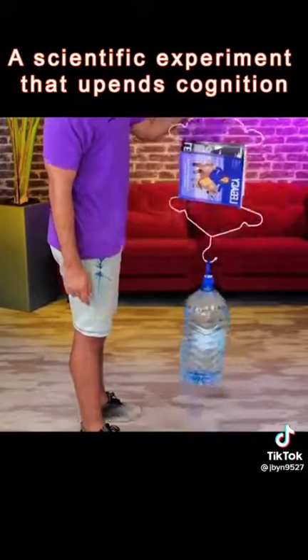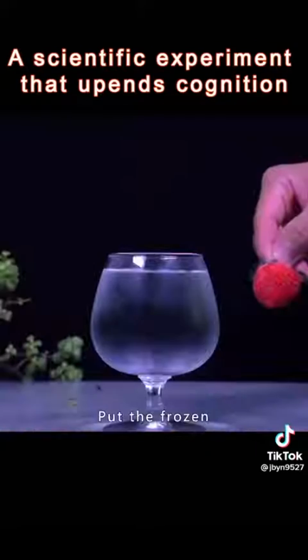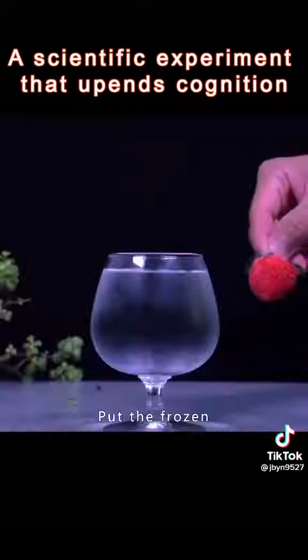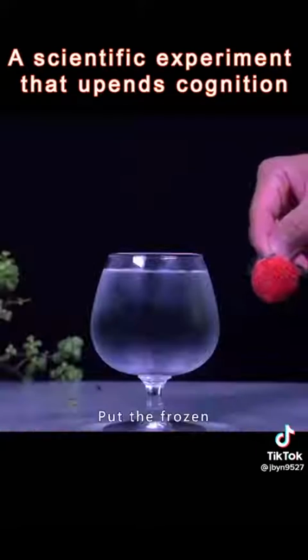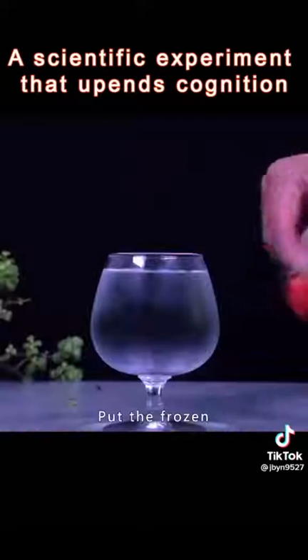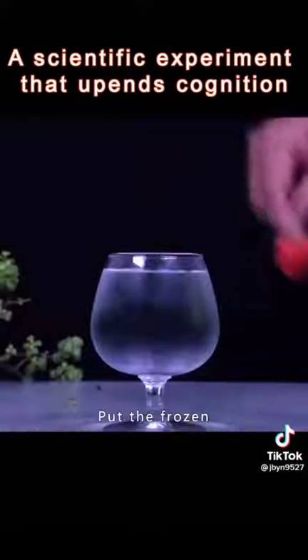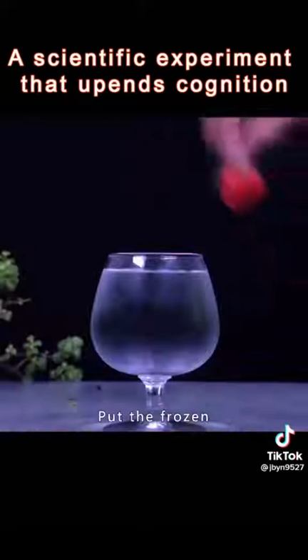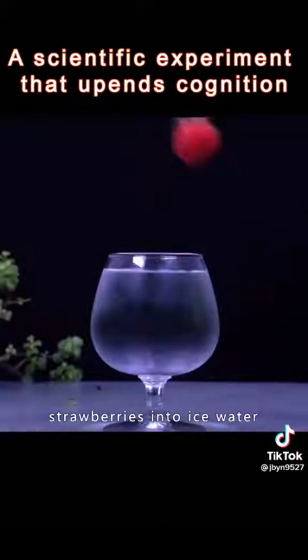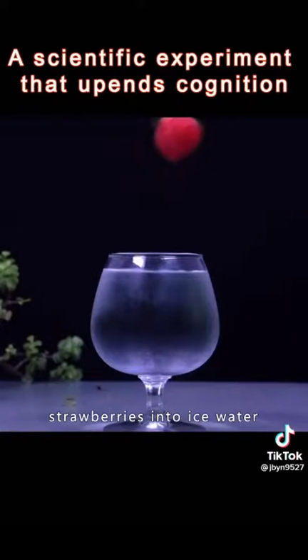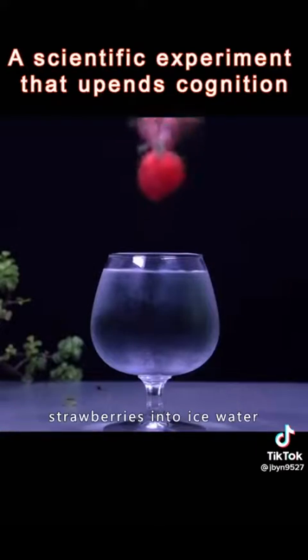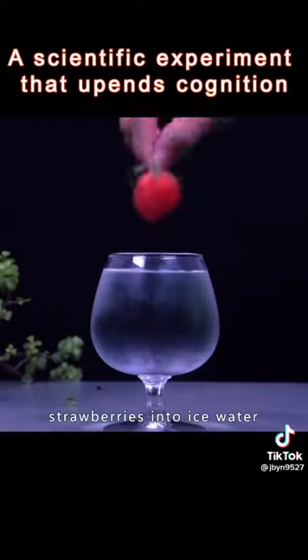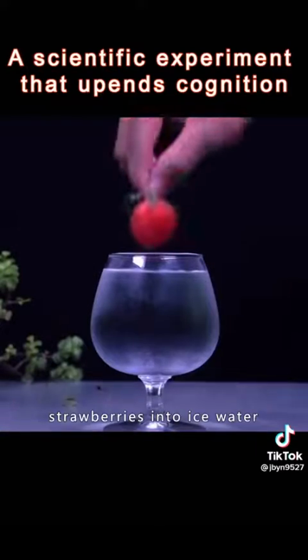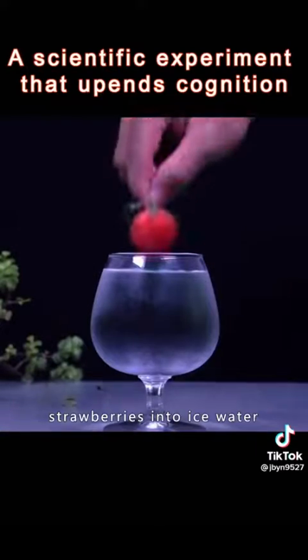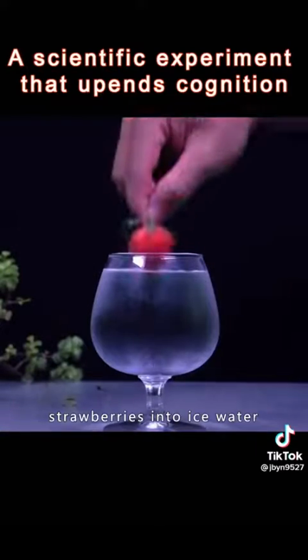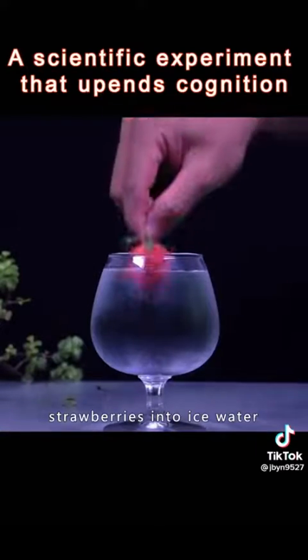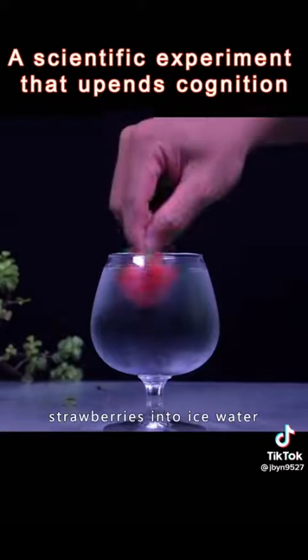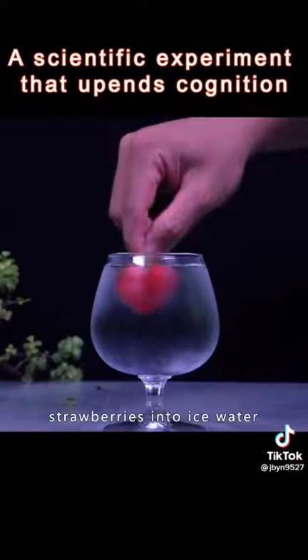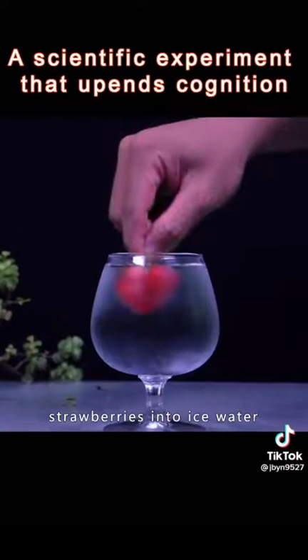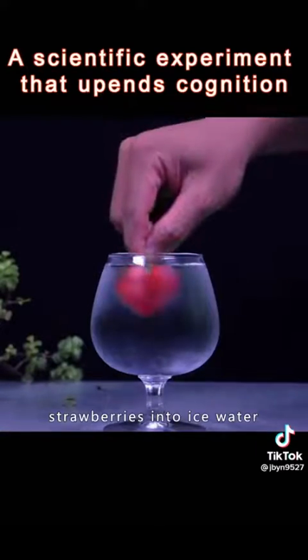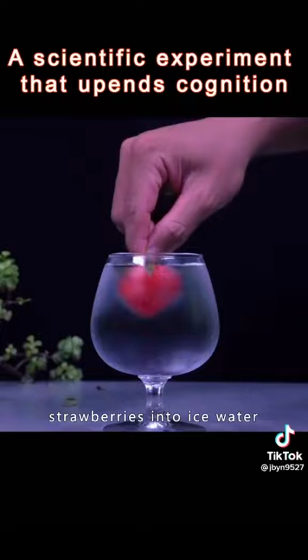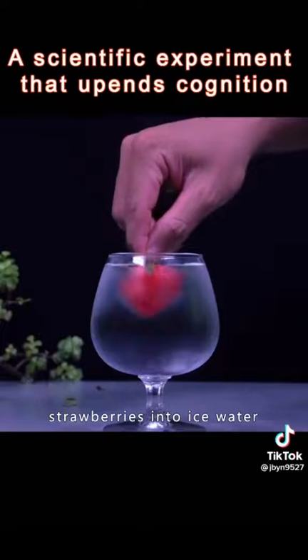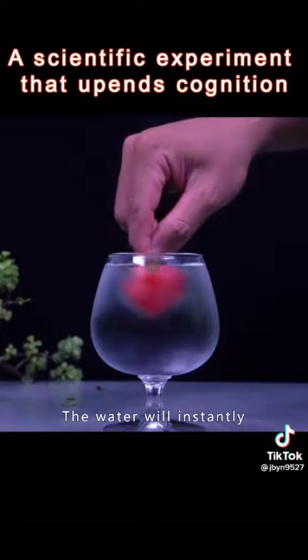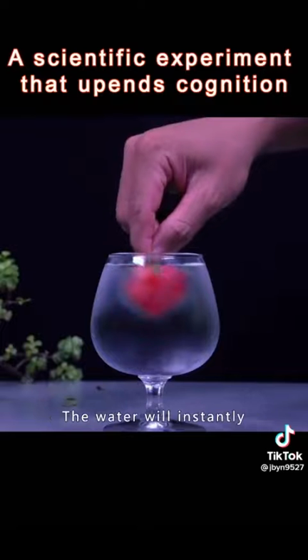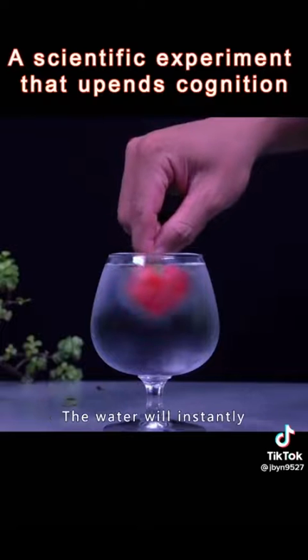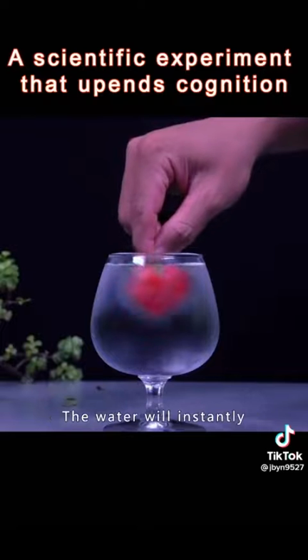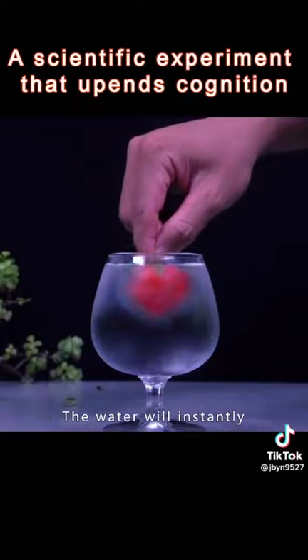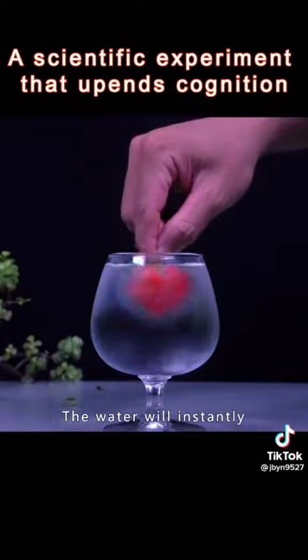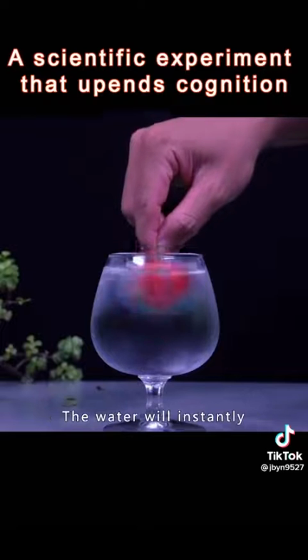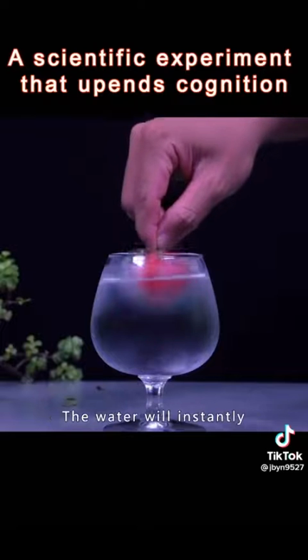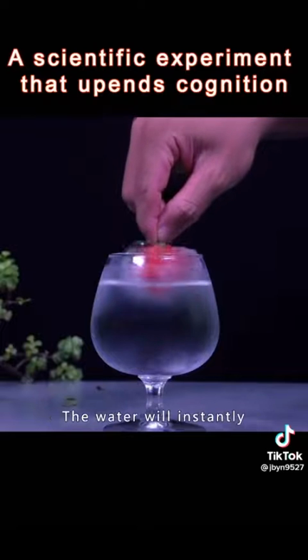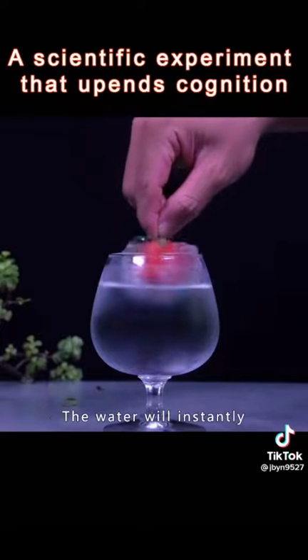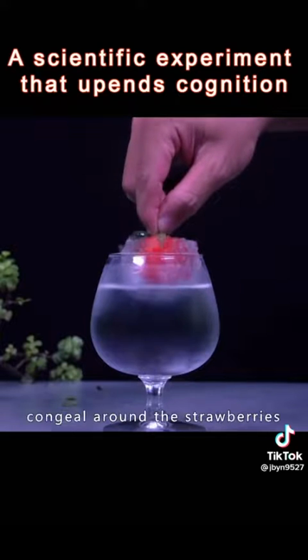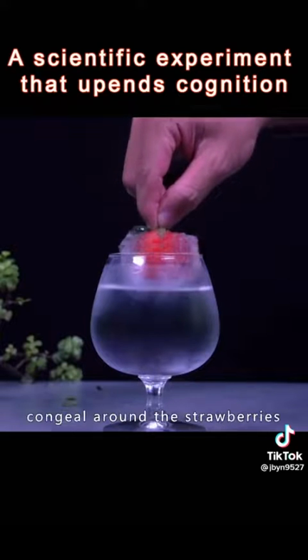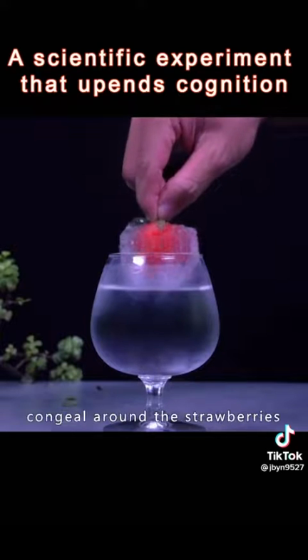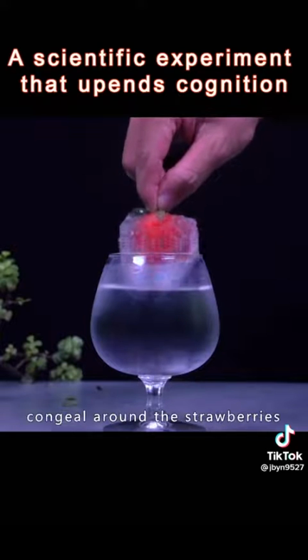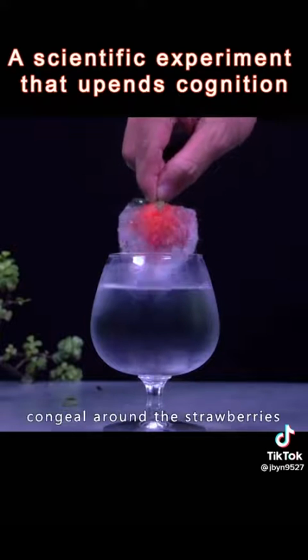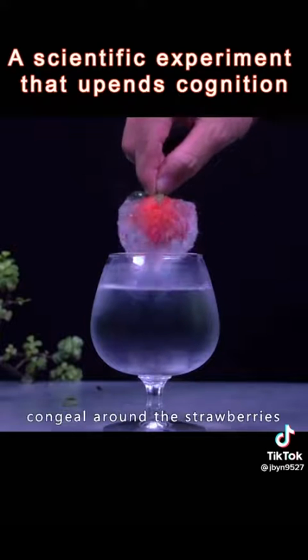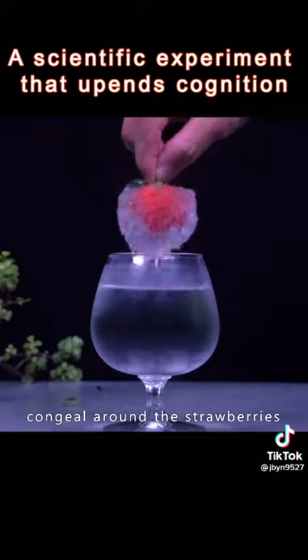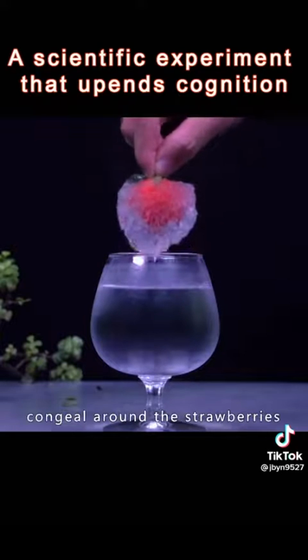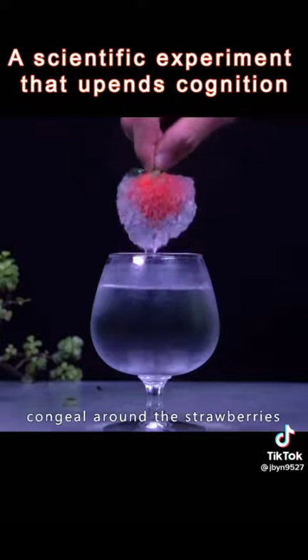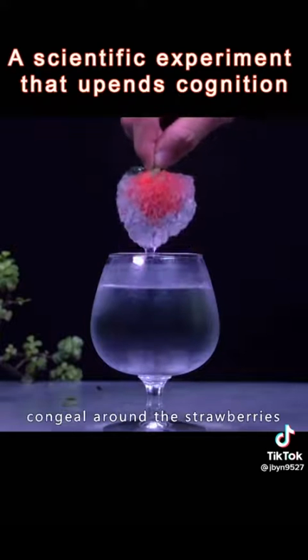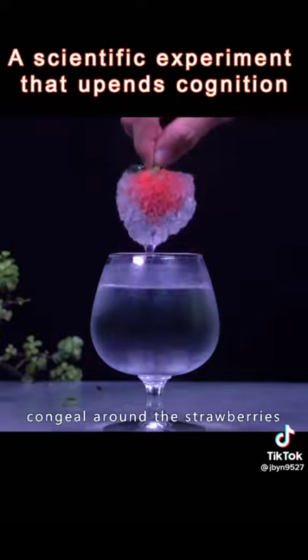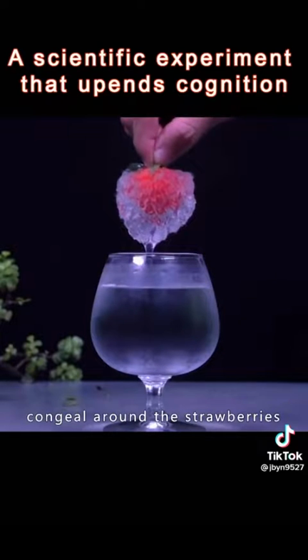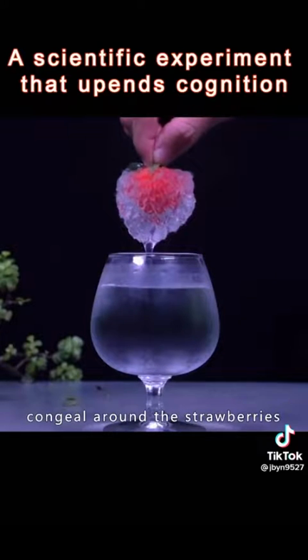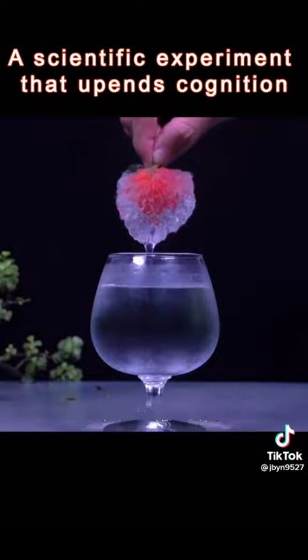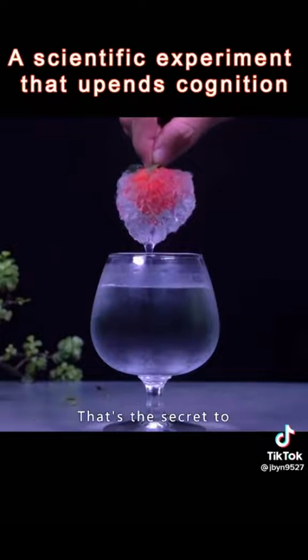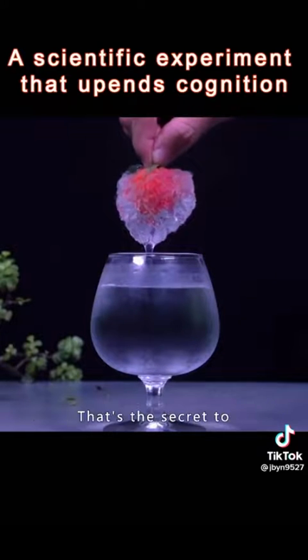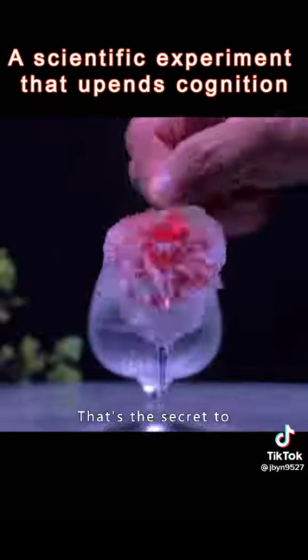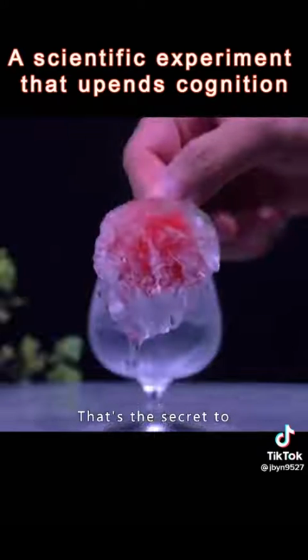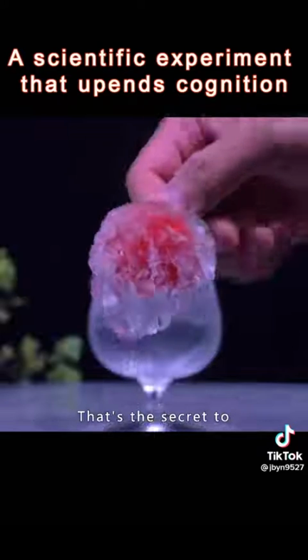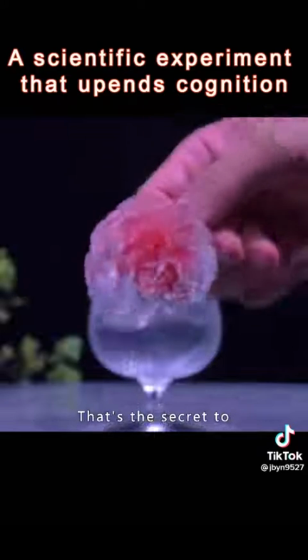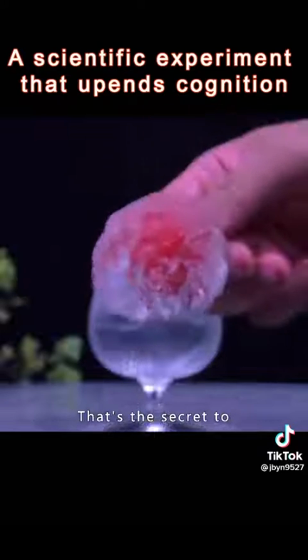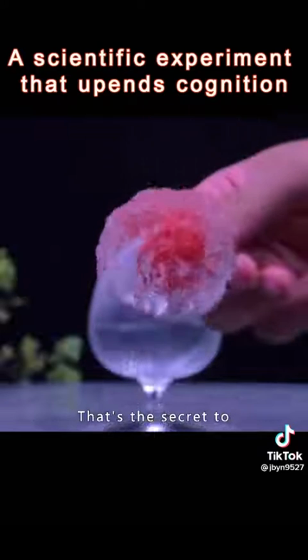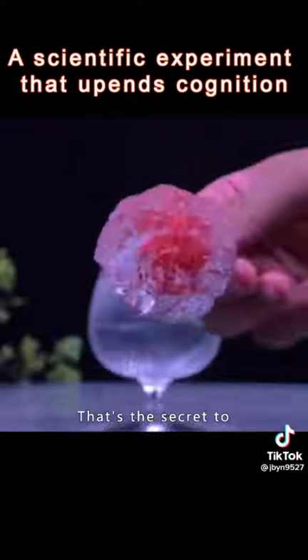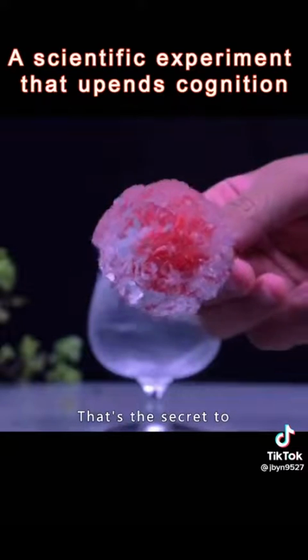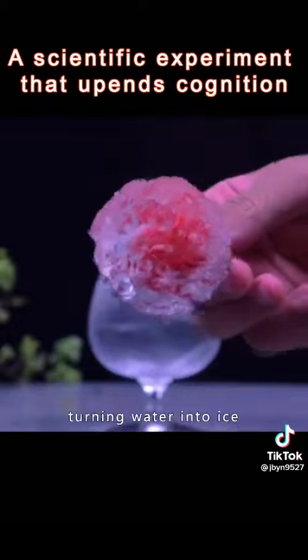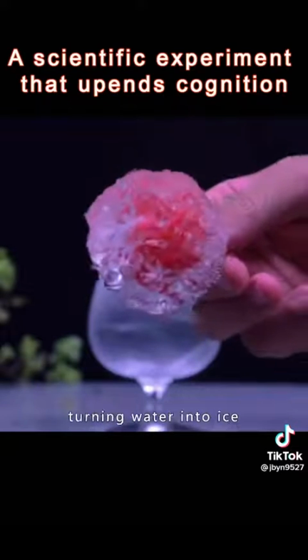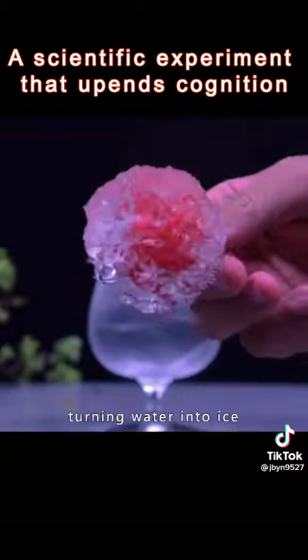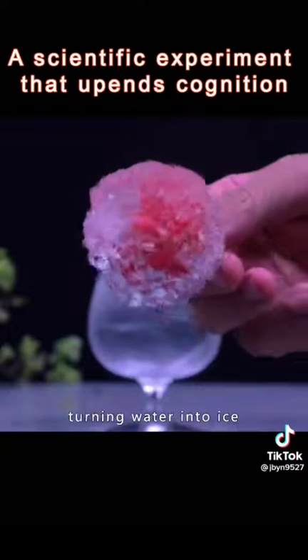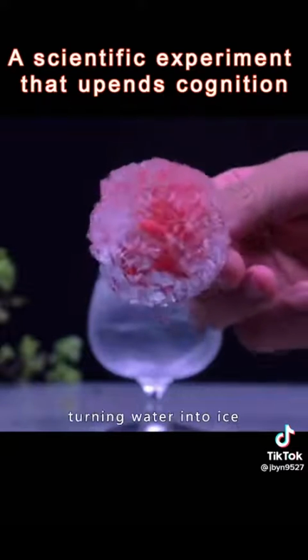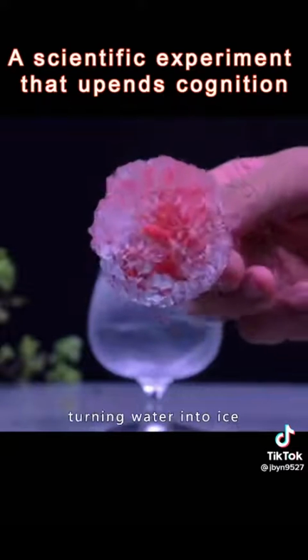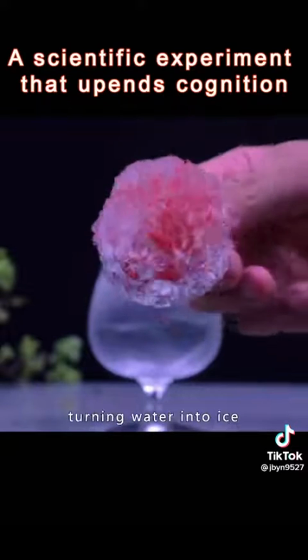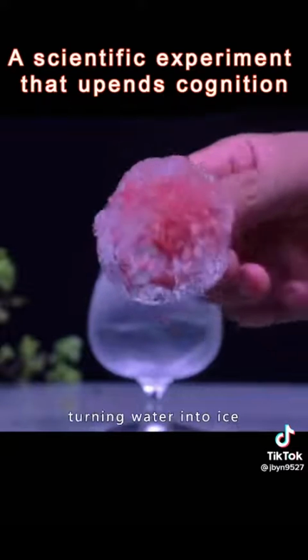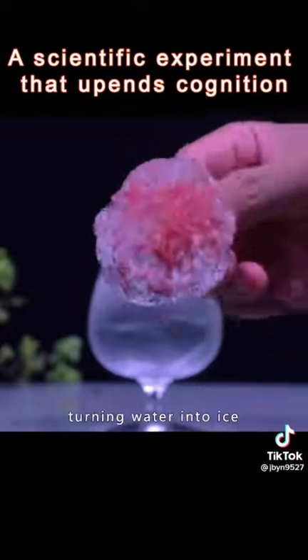Put the frozen strawberries into ice water. The water will instantly congeal around the strawberries. That's the secret to turning water into ice.